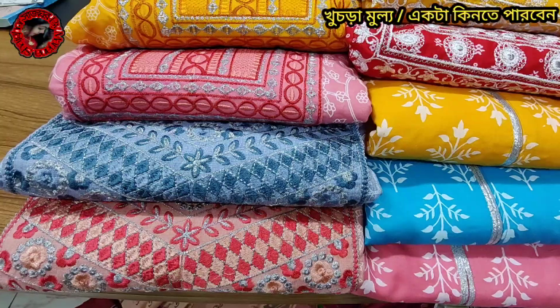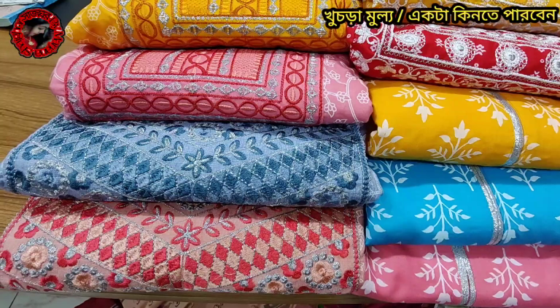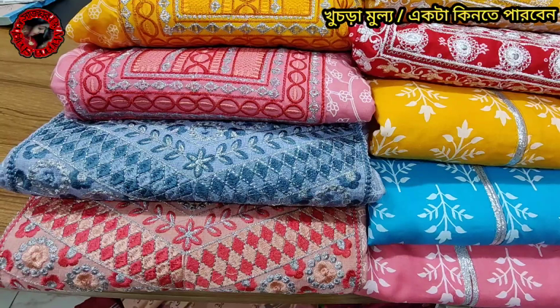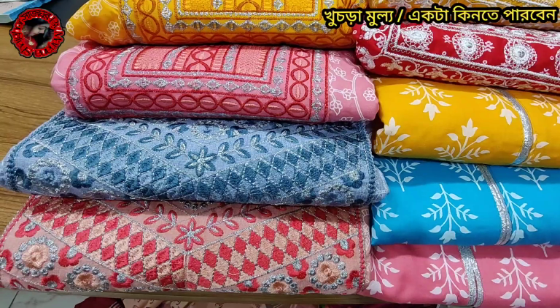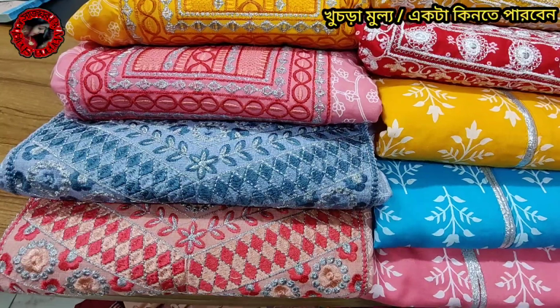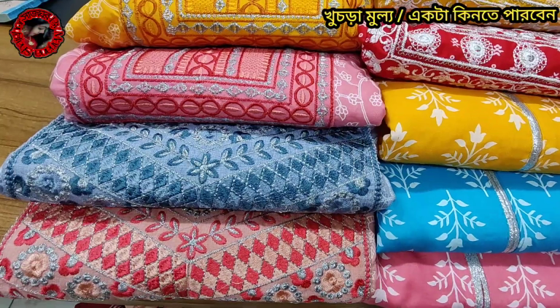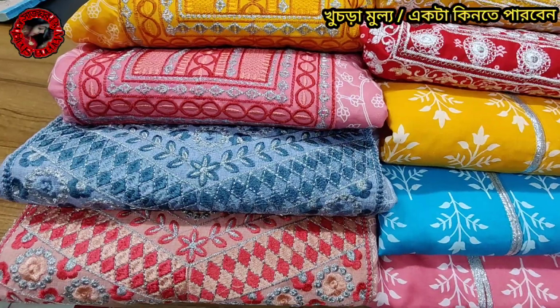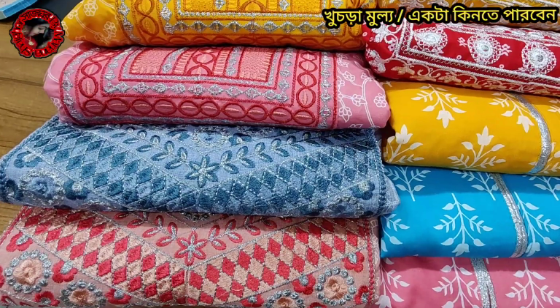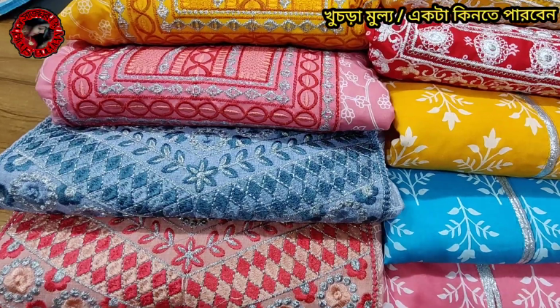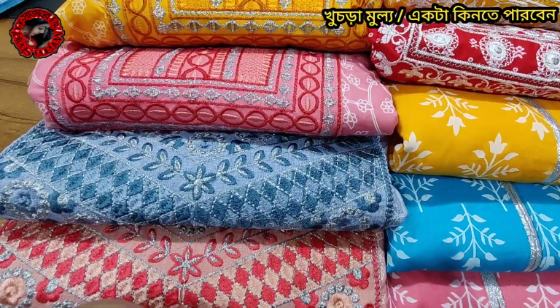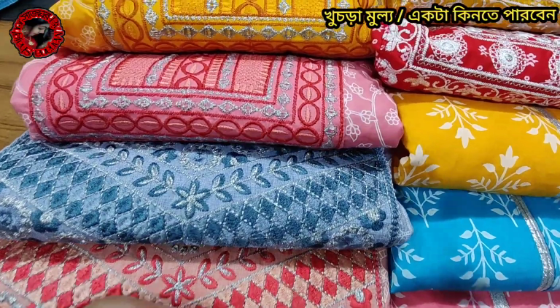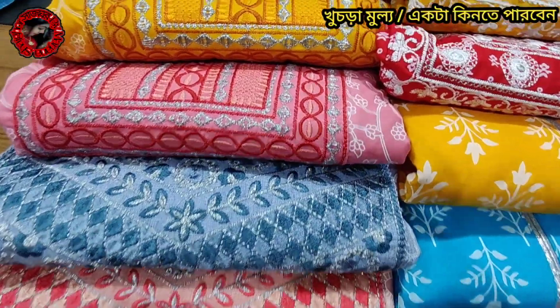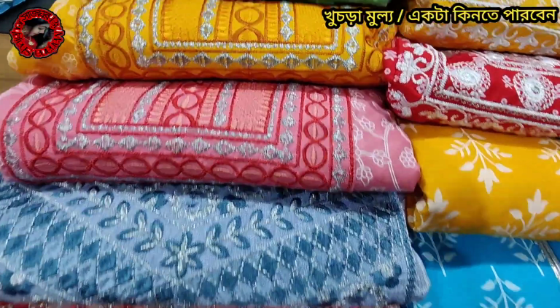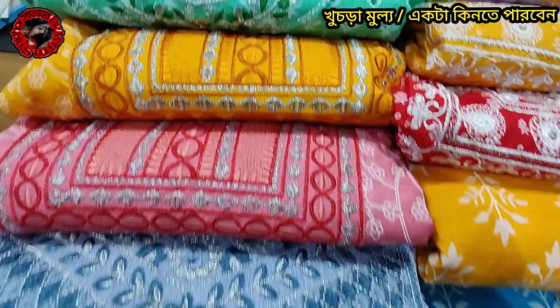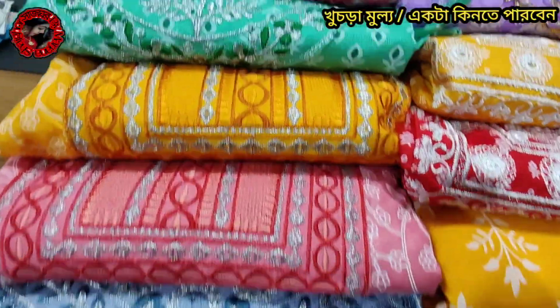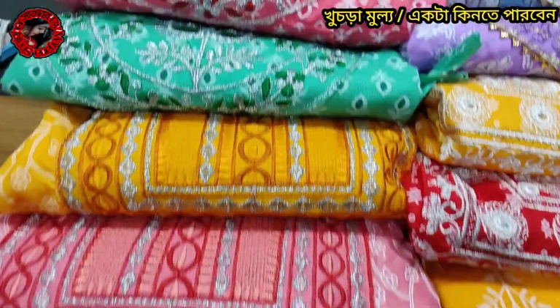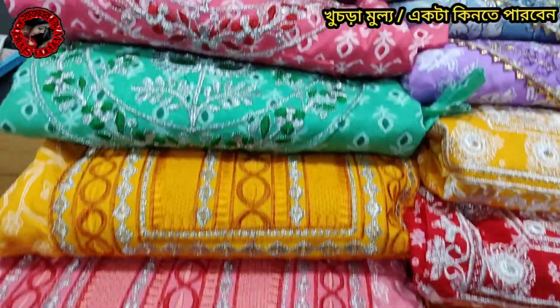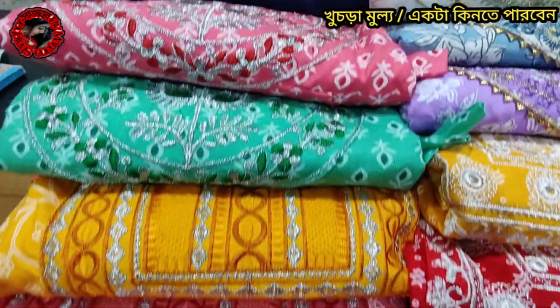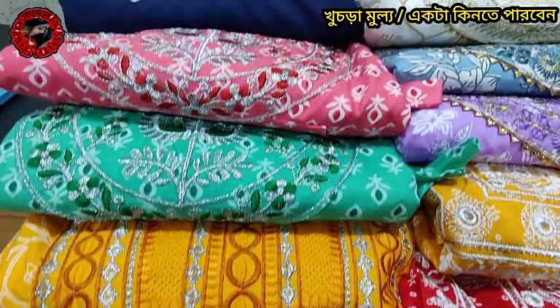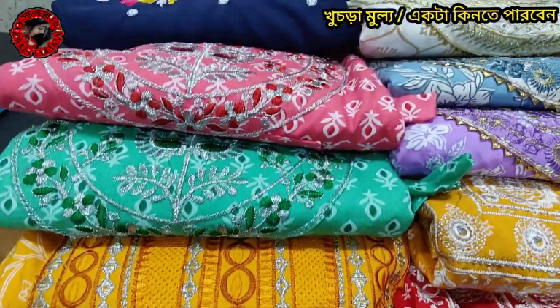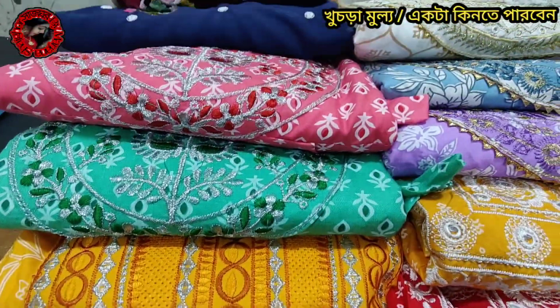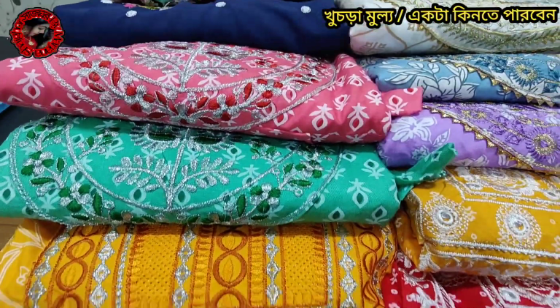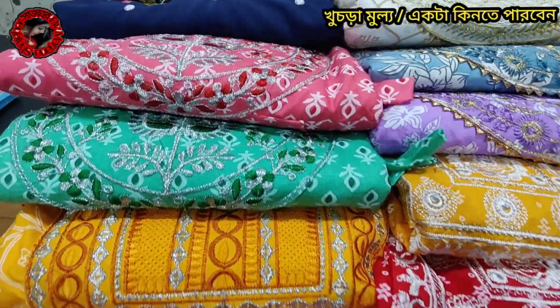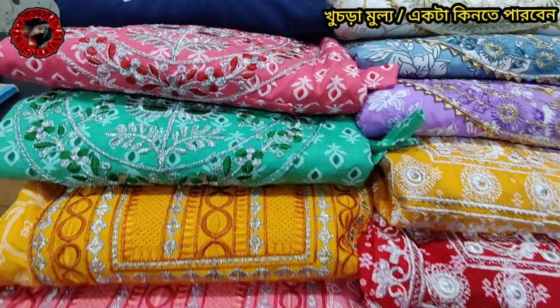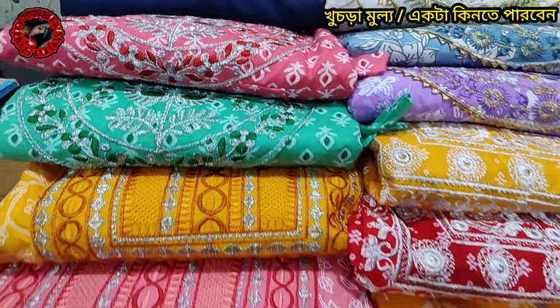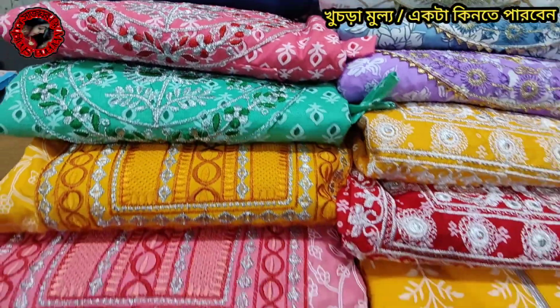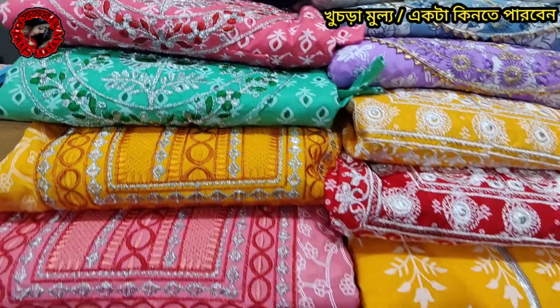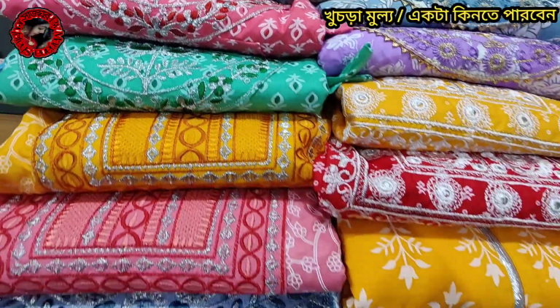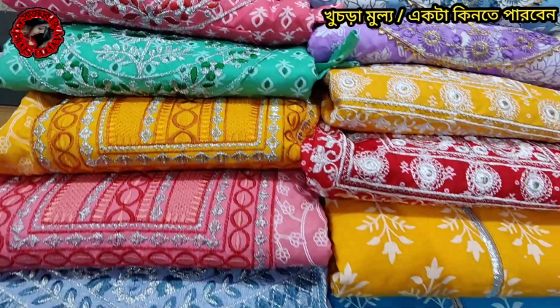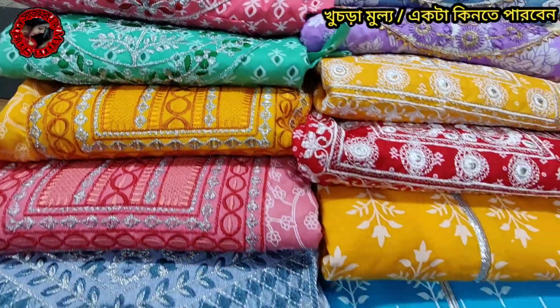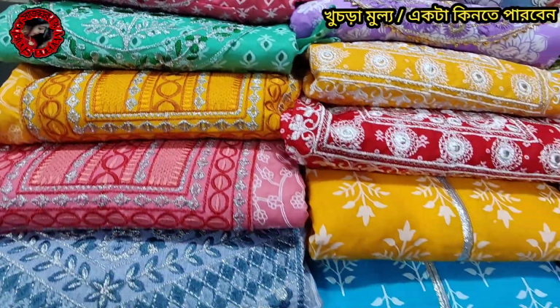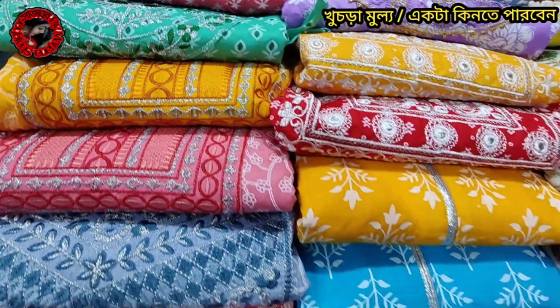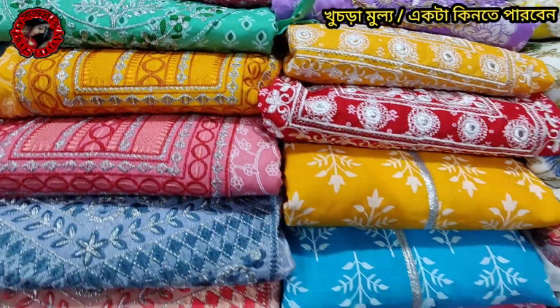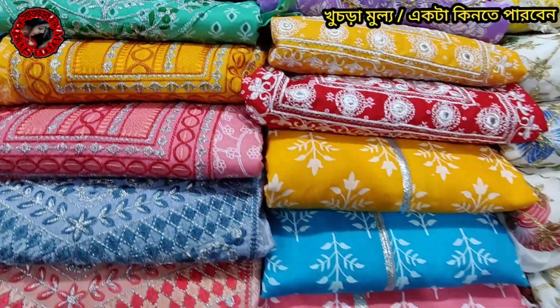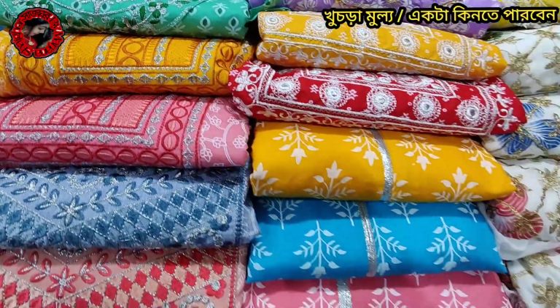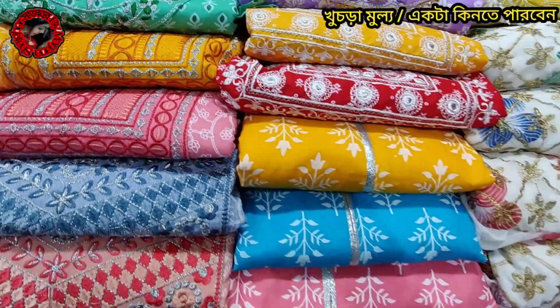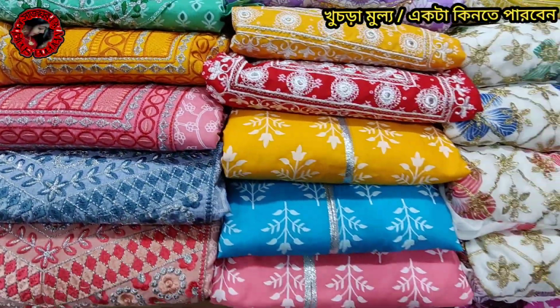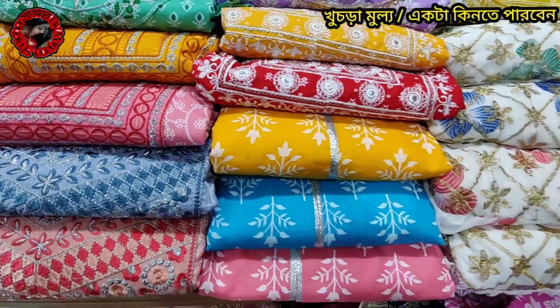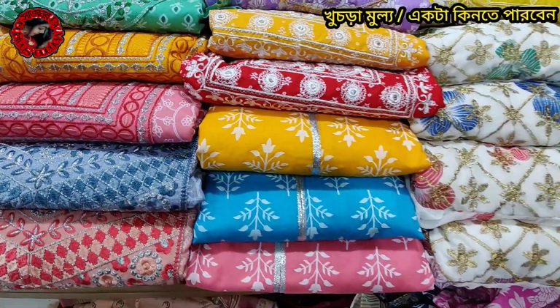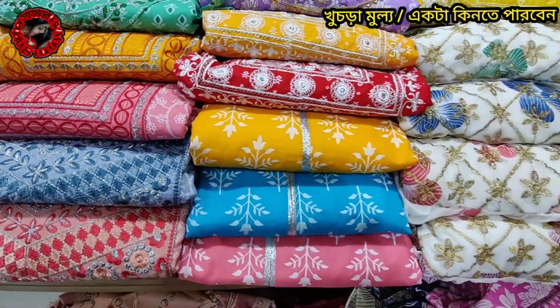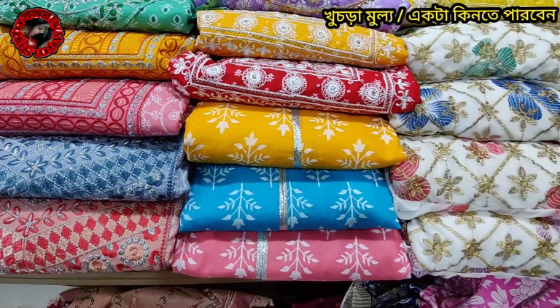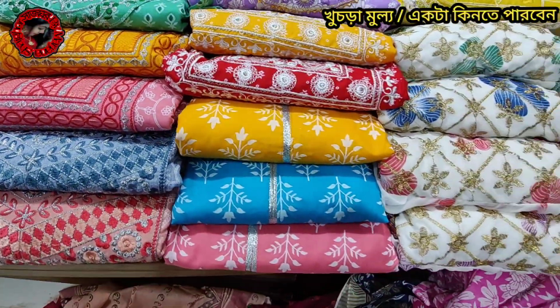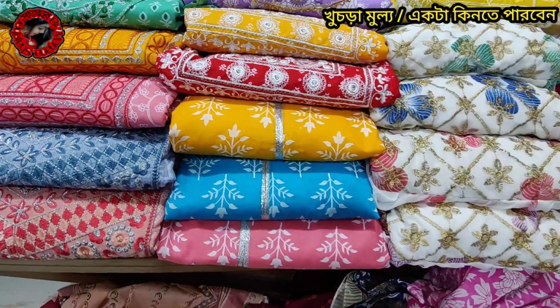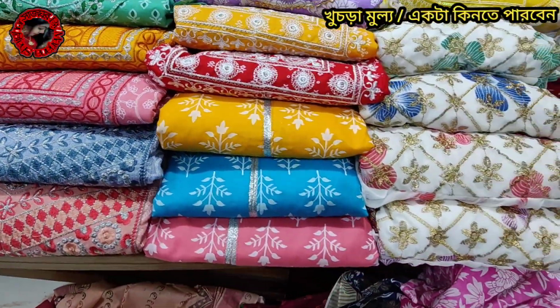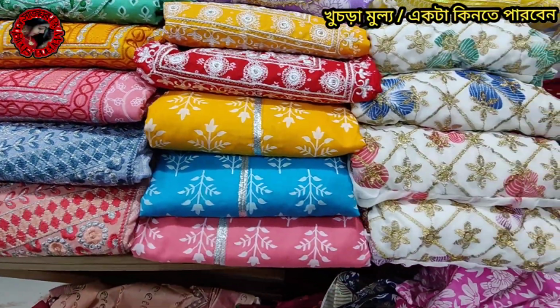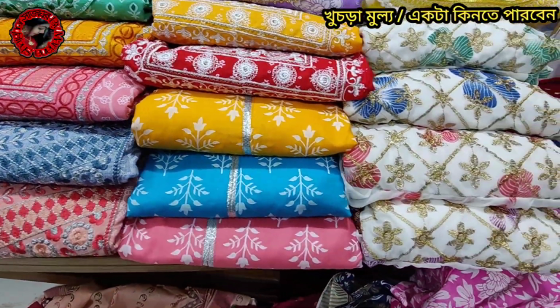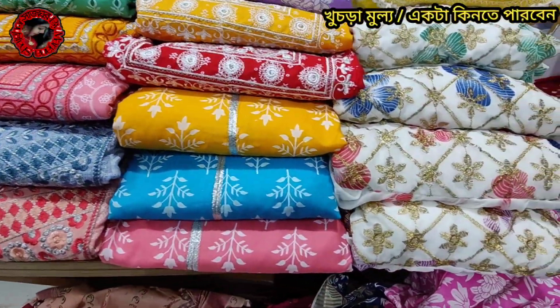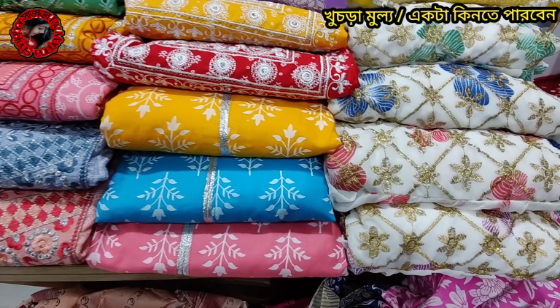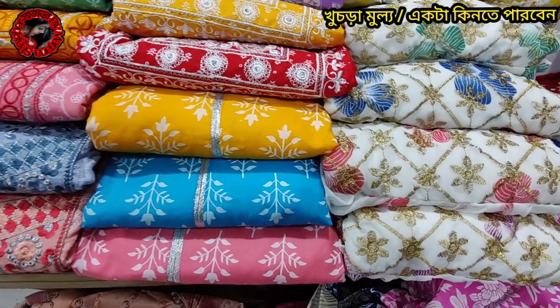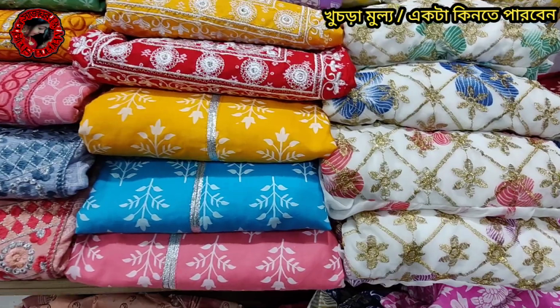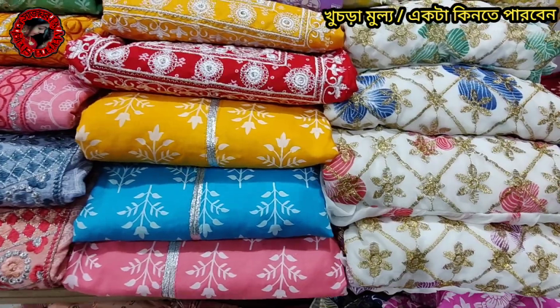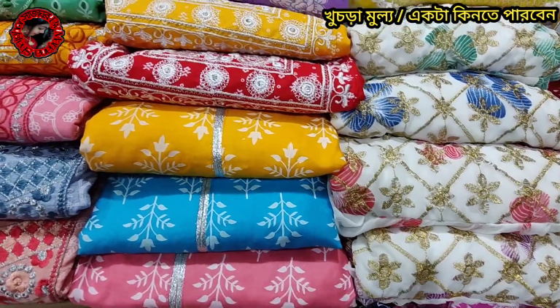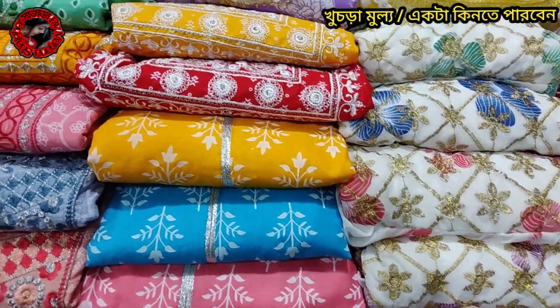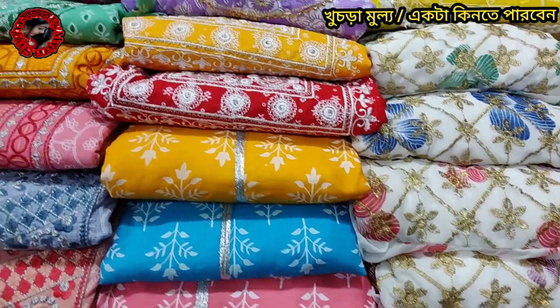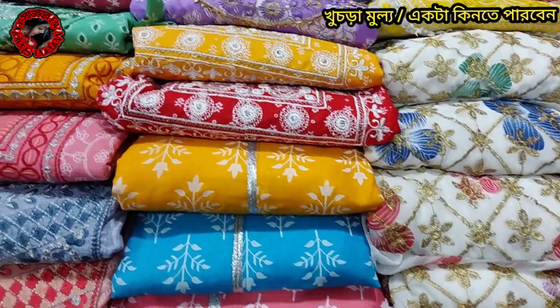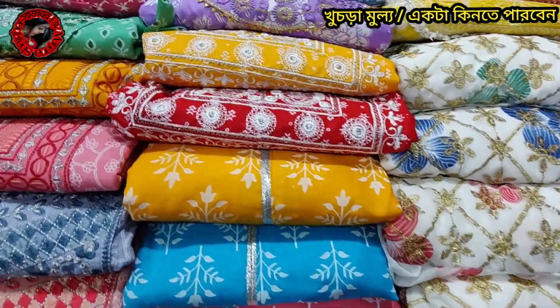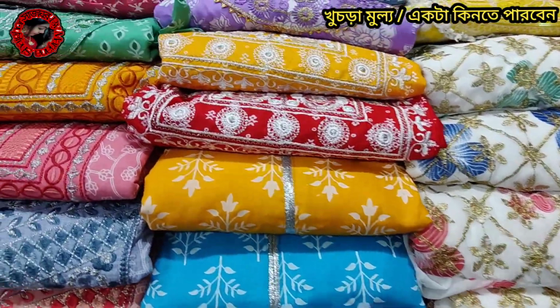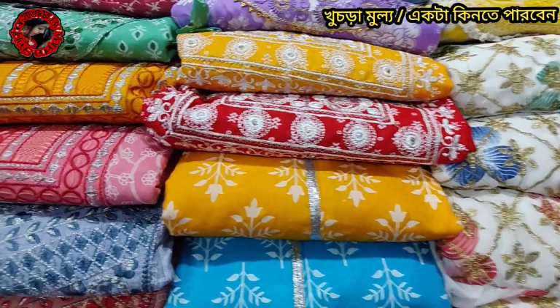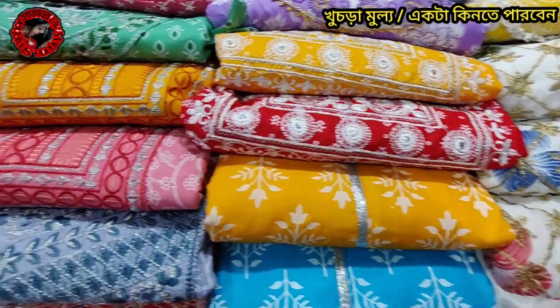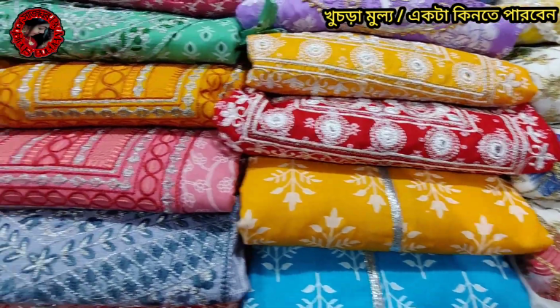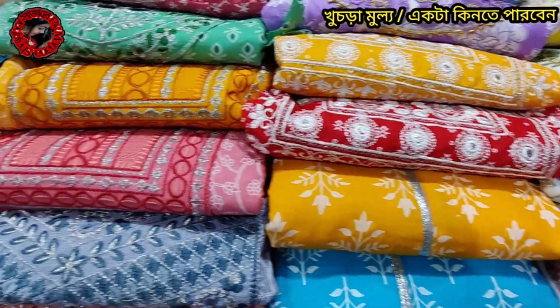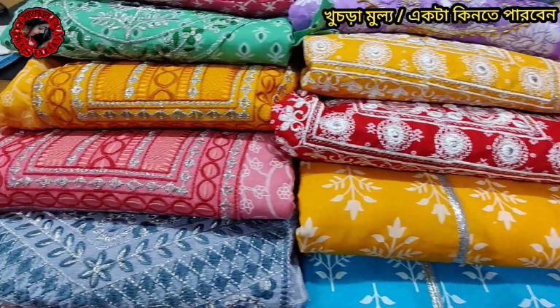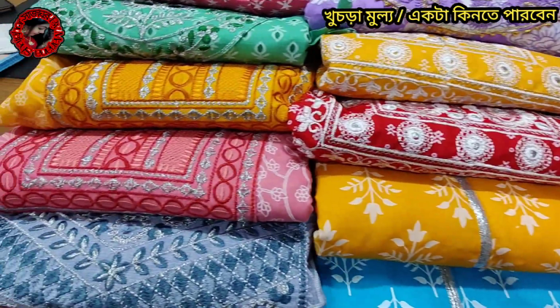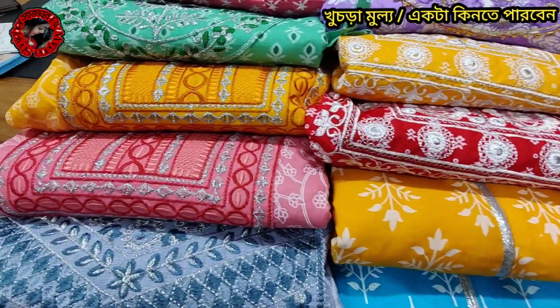Hello everyone, welcome to Trillie Fashion. Today we are going to show you a gorgeous designer.